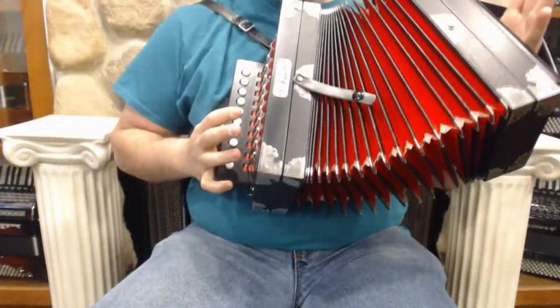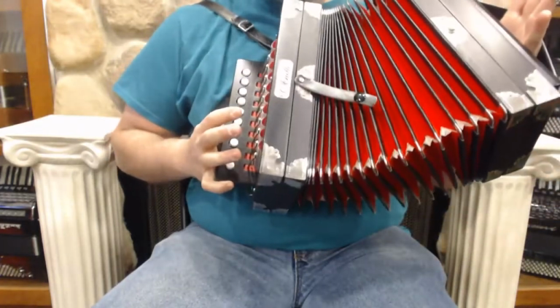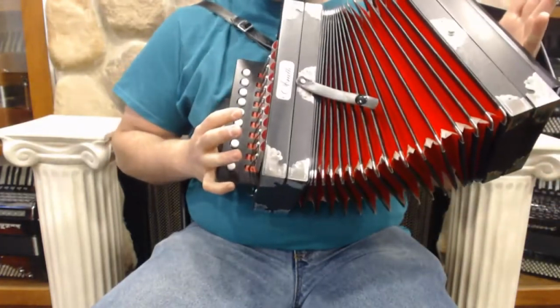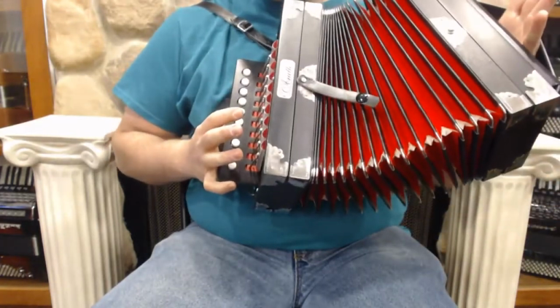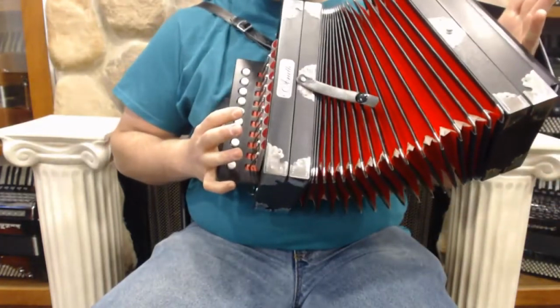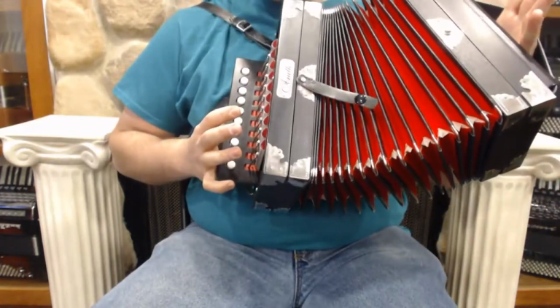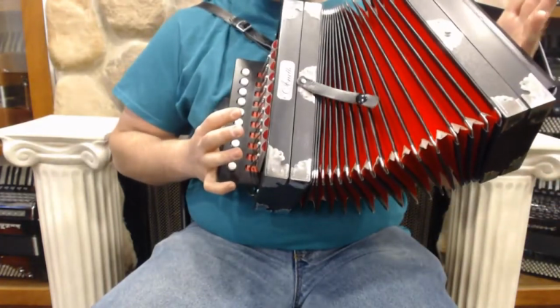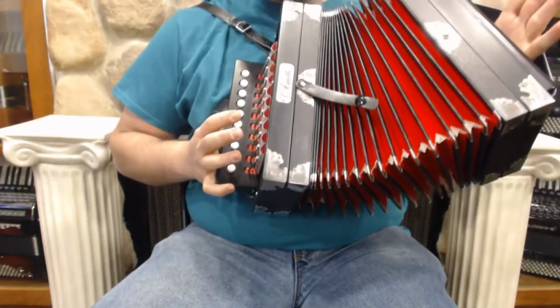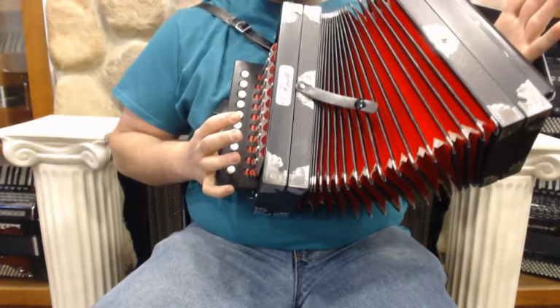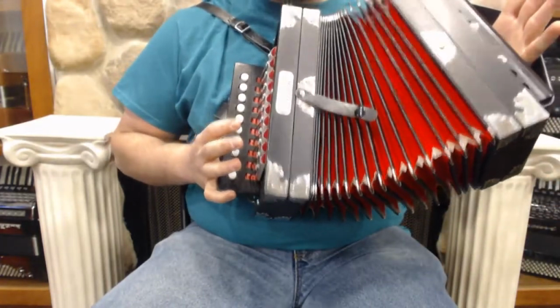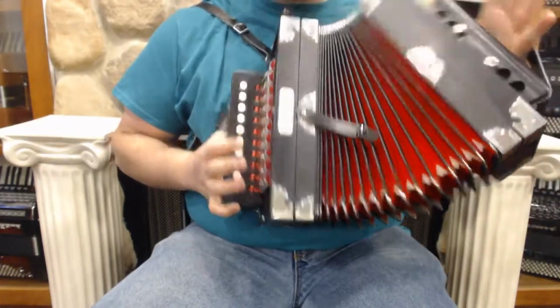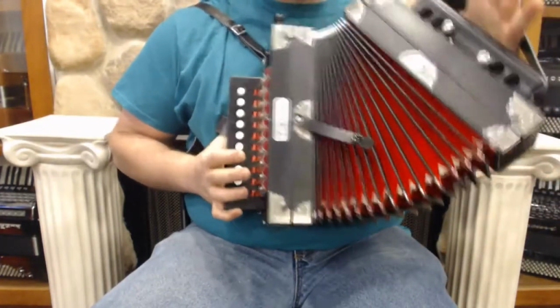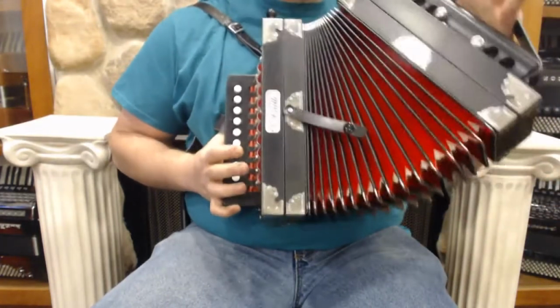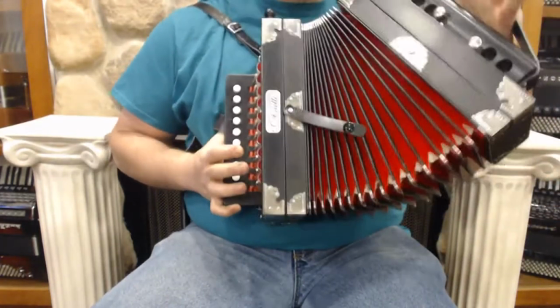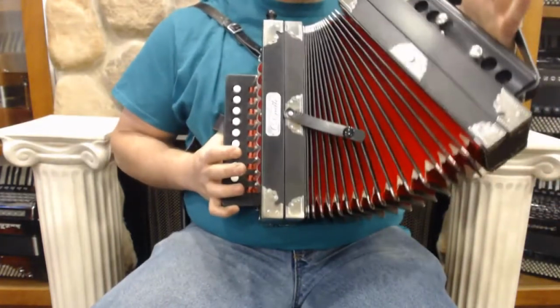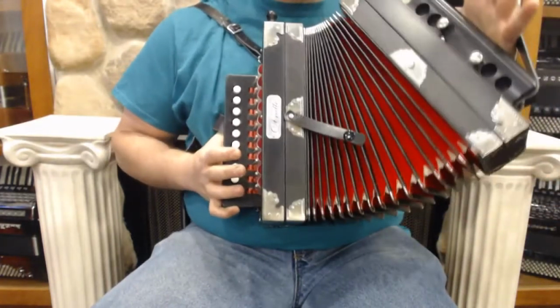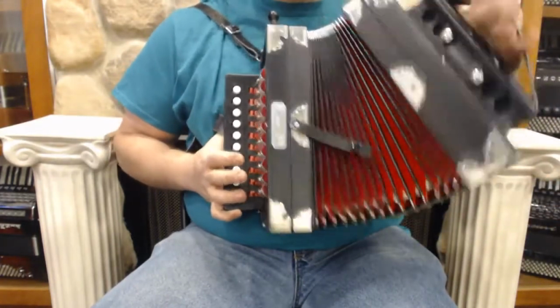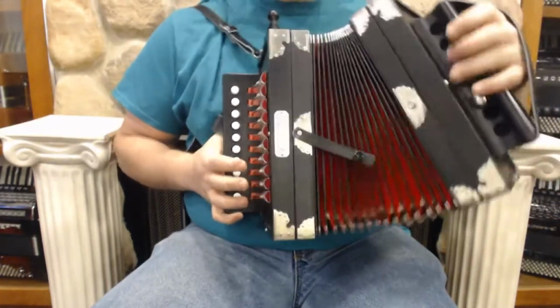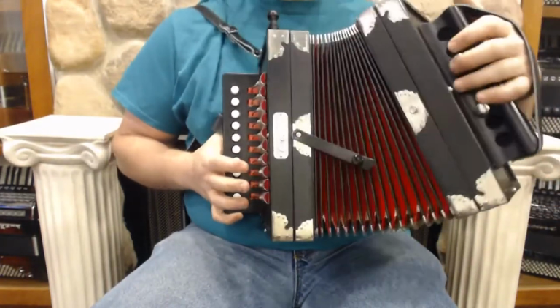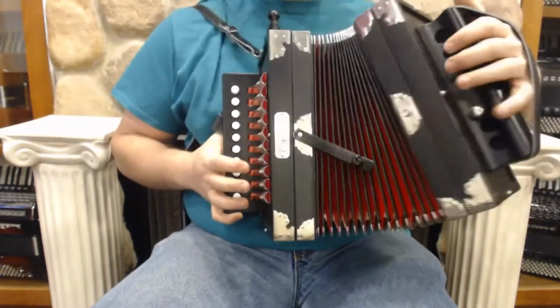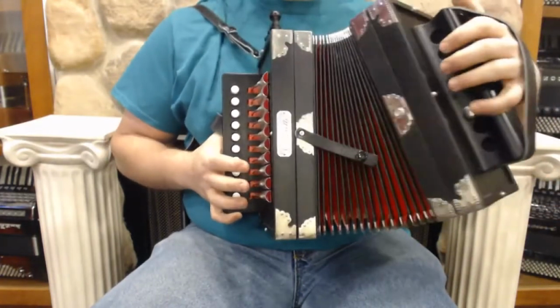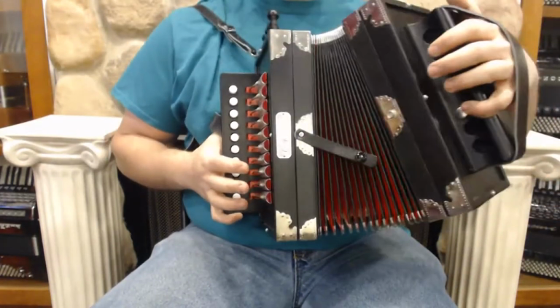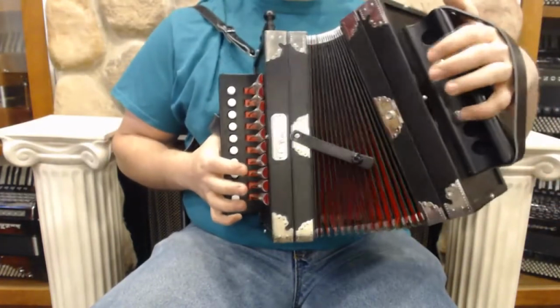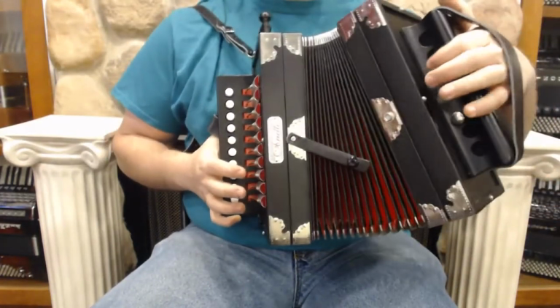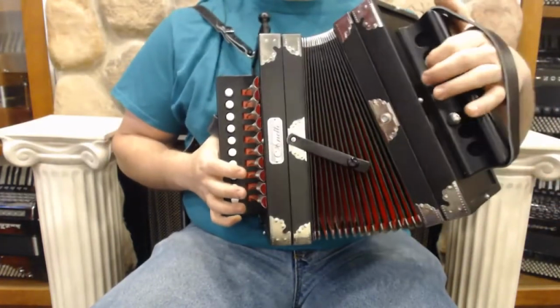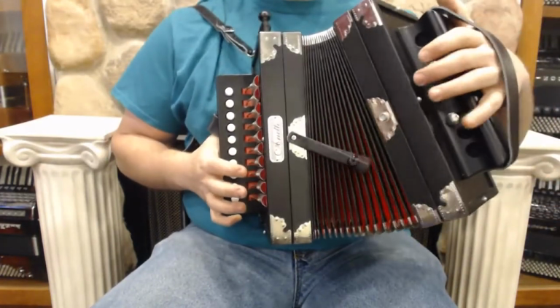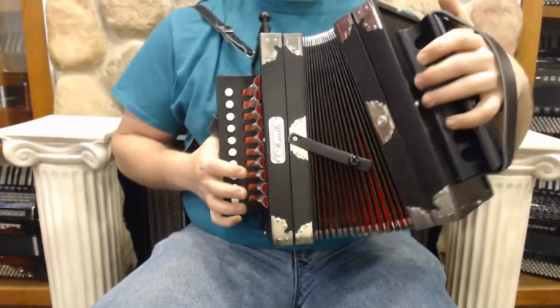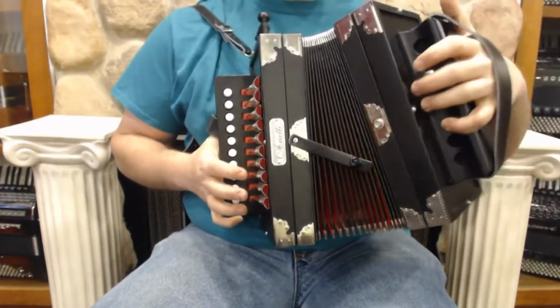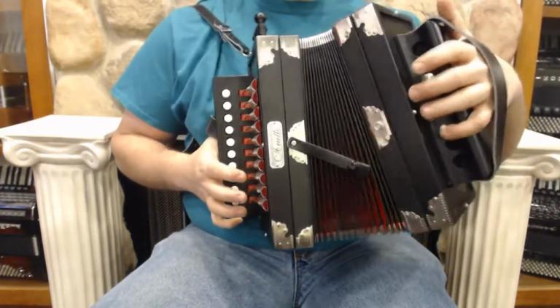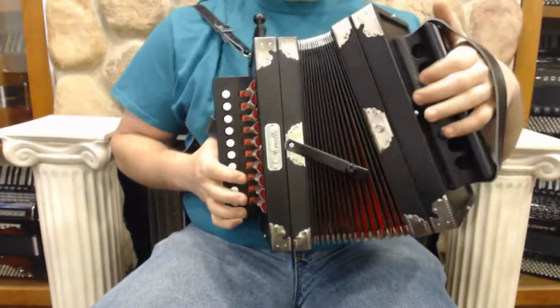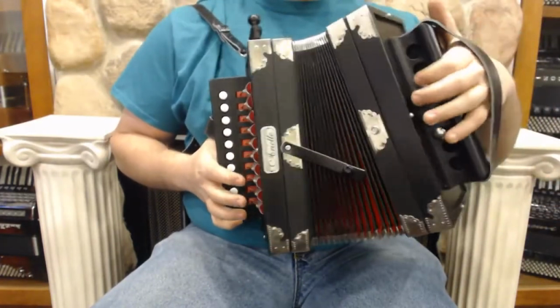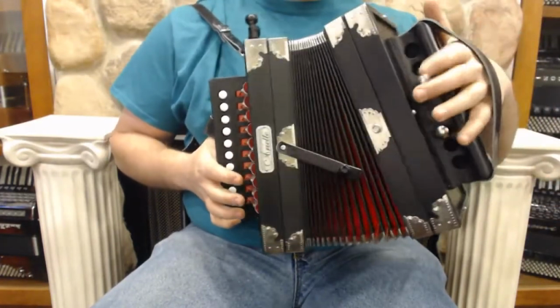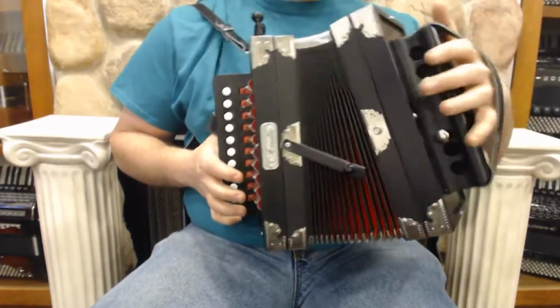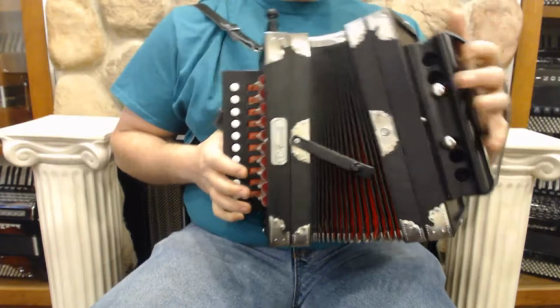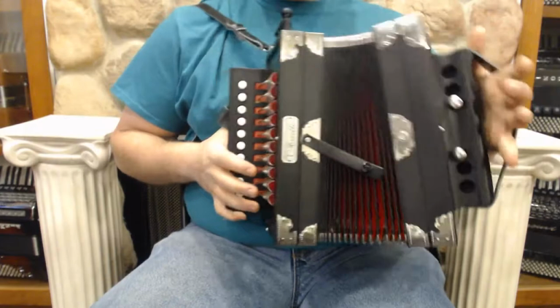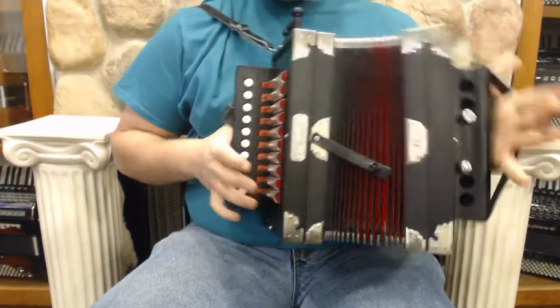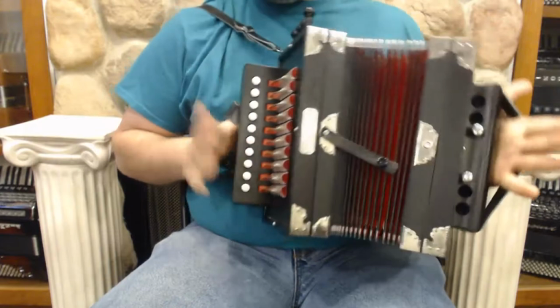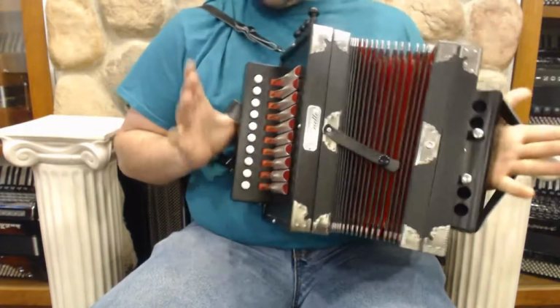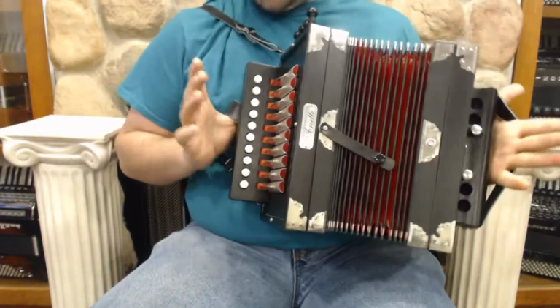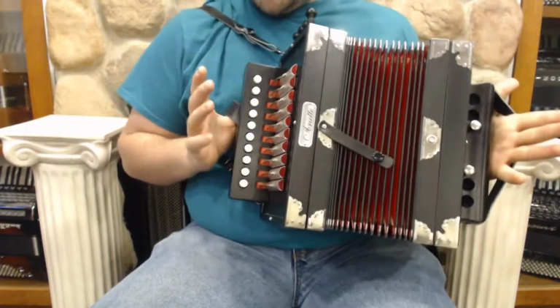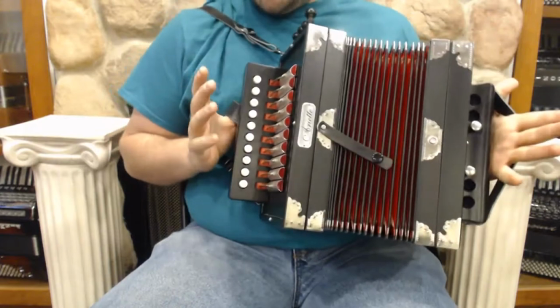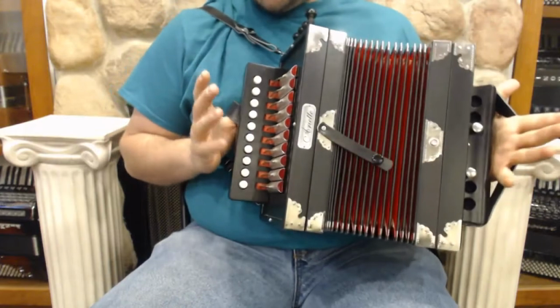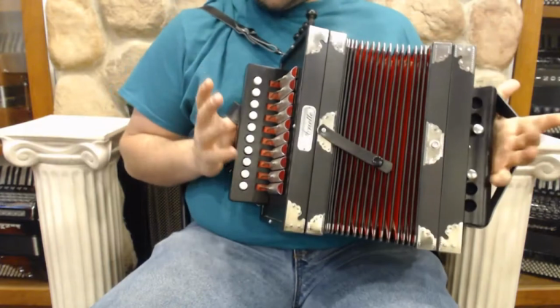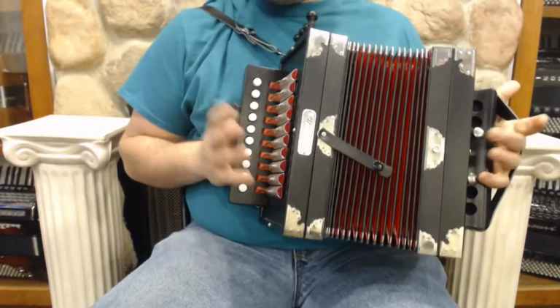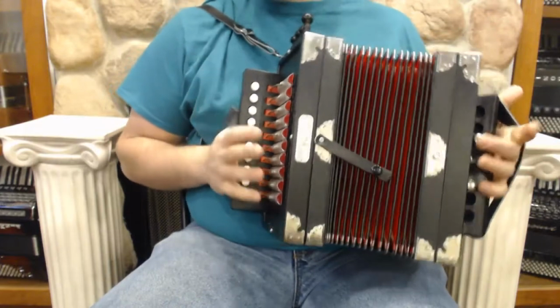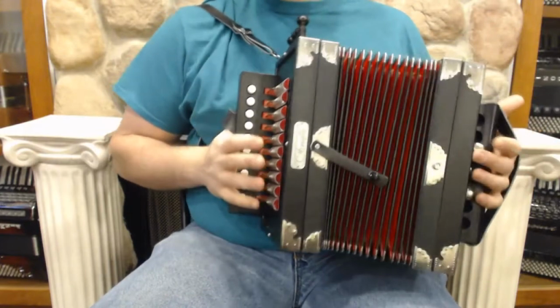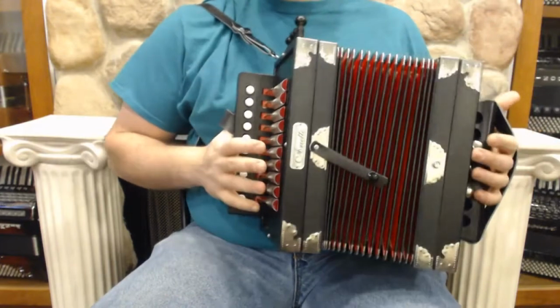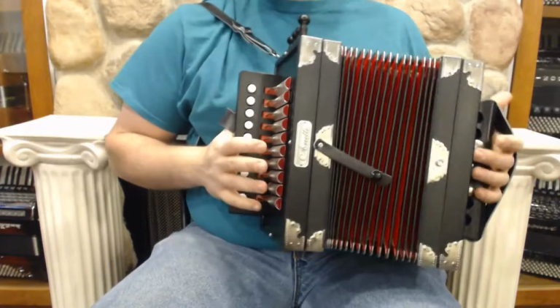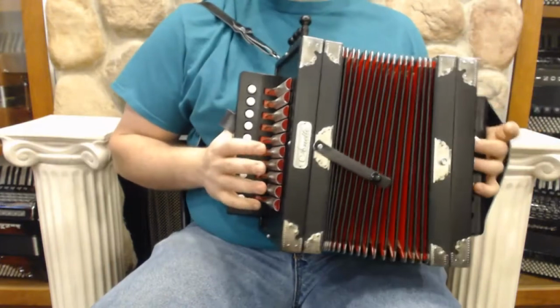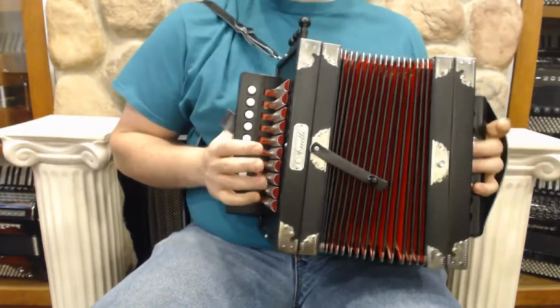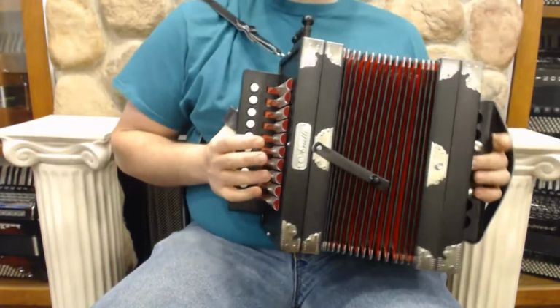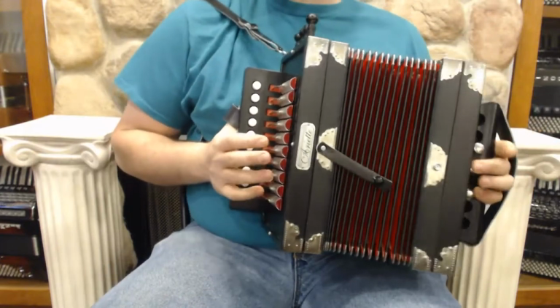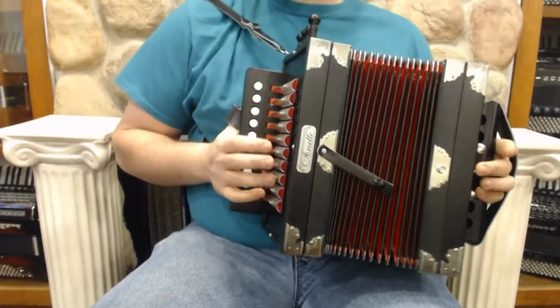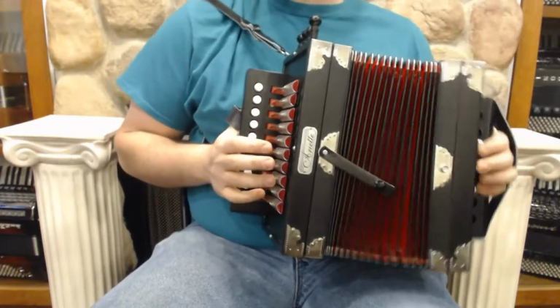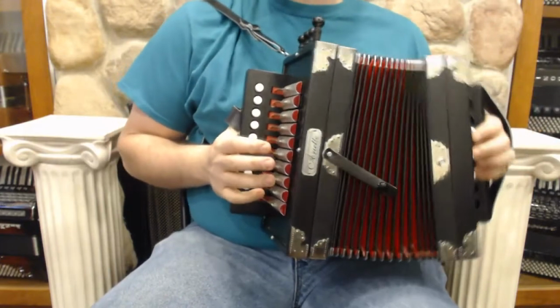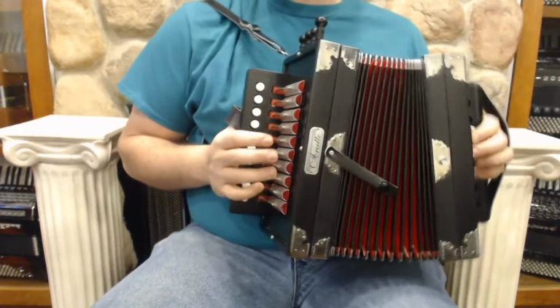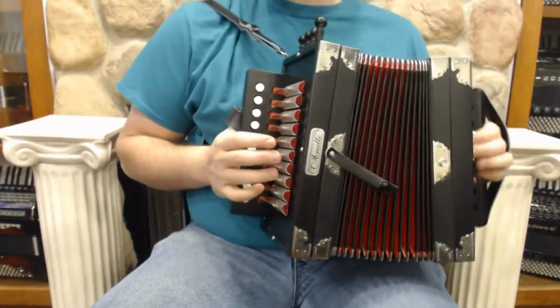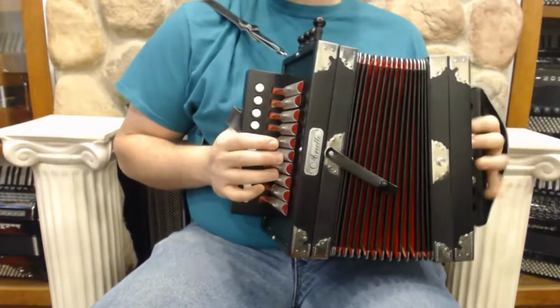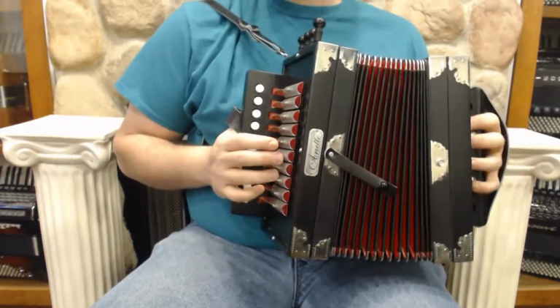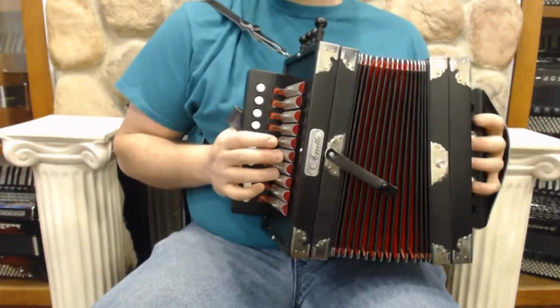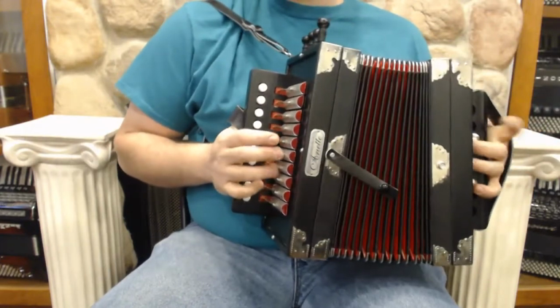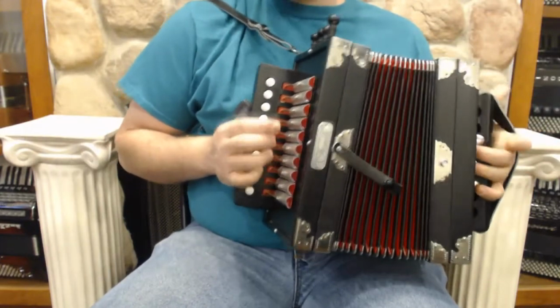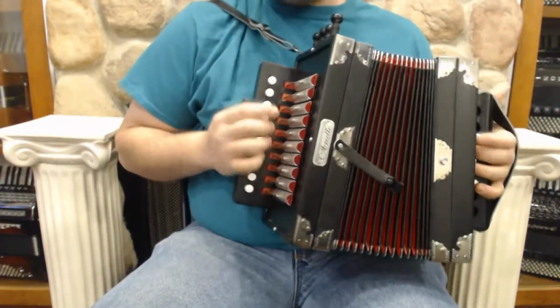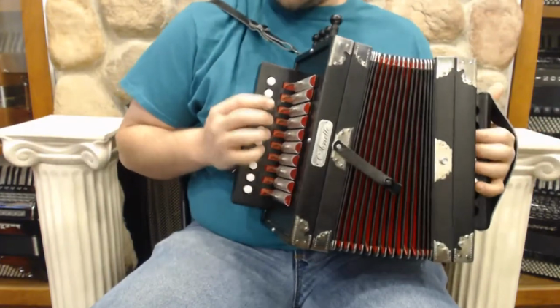It's a beautiful instrument — it's a Hohner Ariette. It's got the one and the five chords here. It is in the key of C, and I'll play a few songs so you can hear what it sounds like.